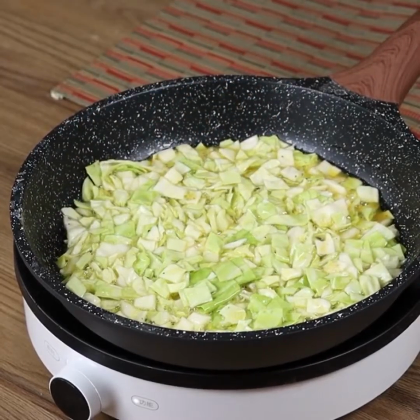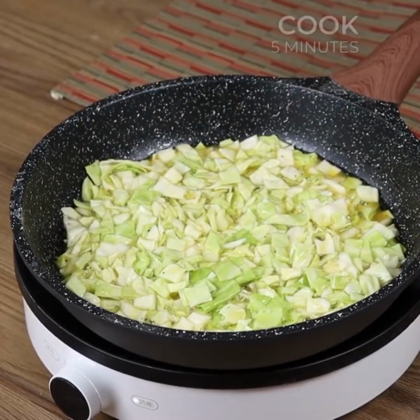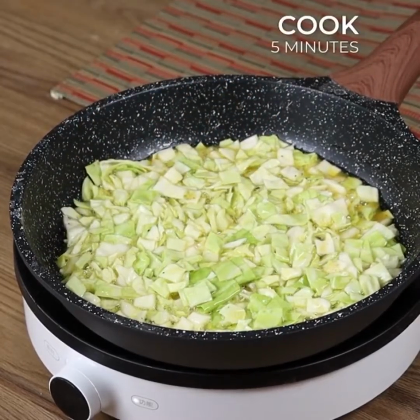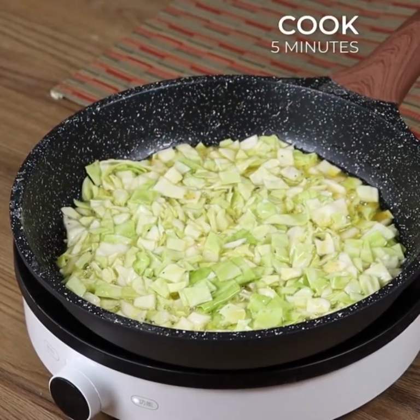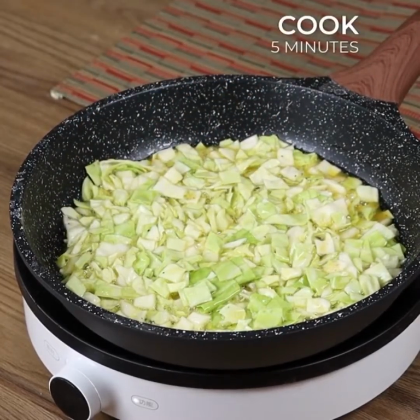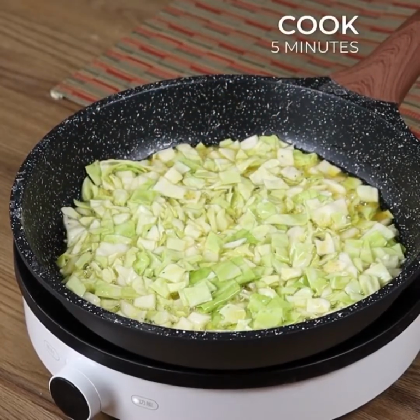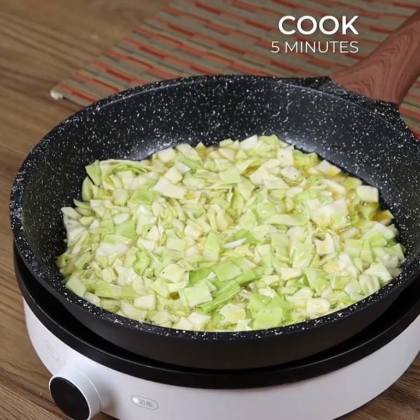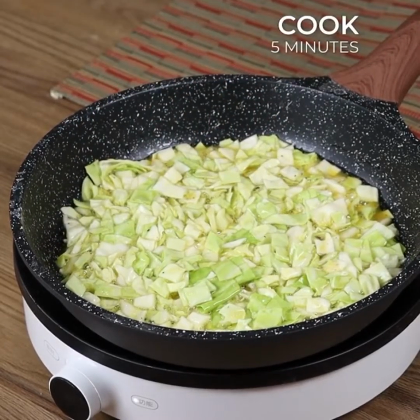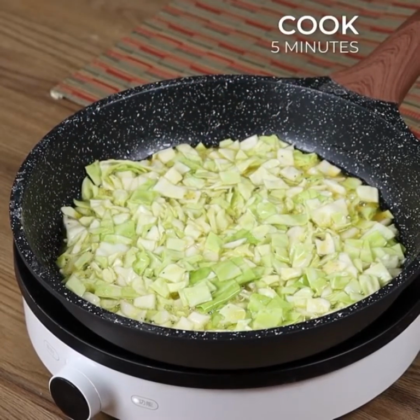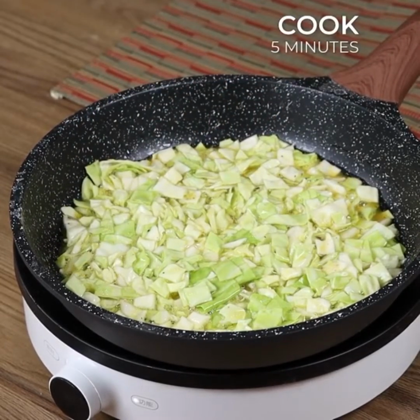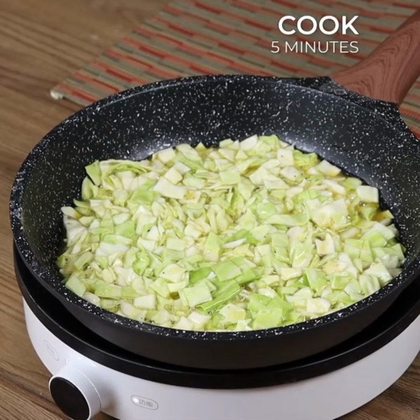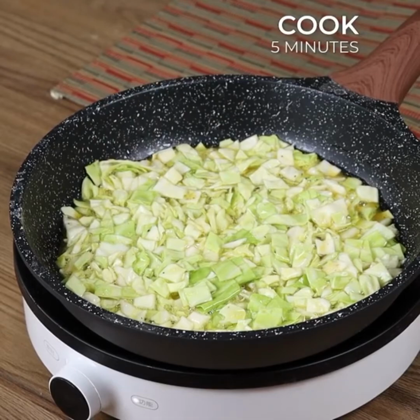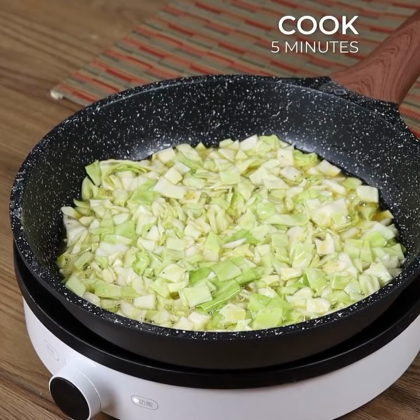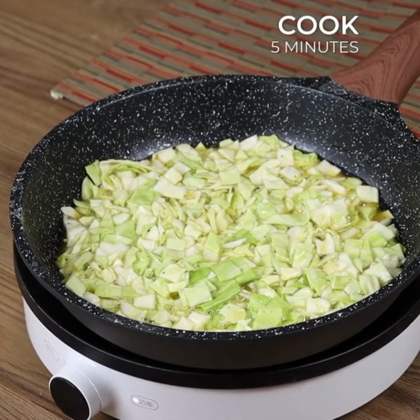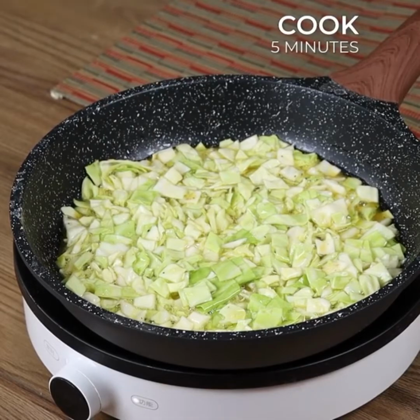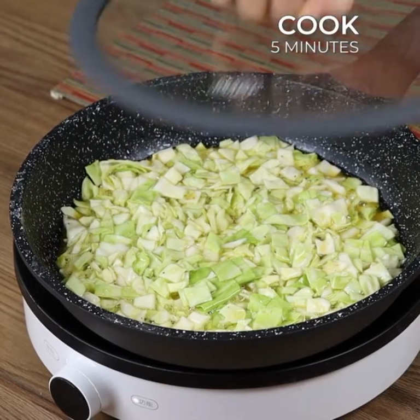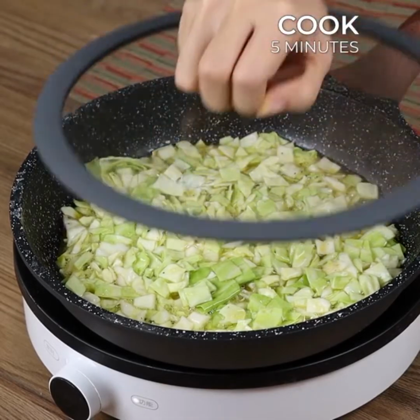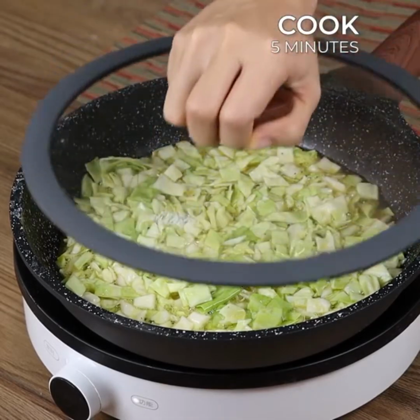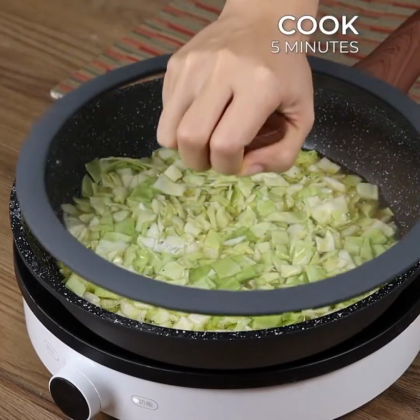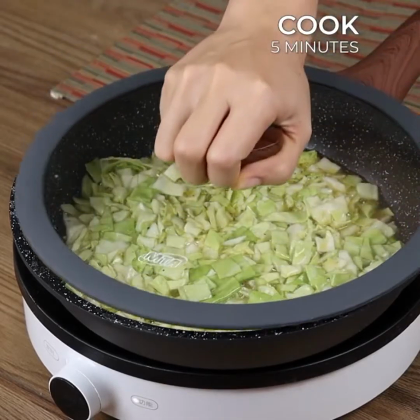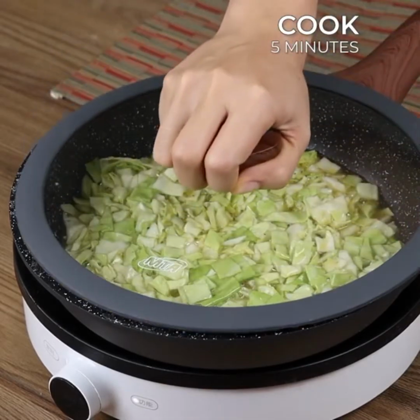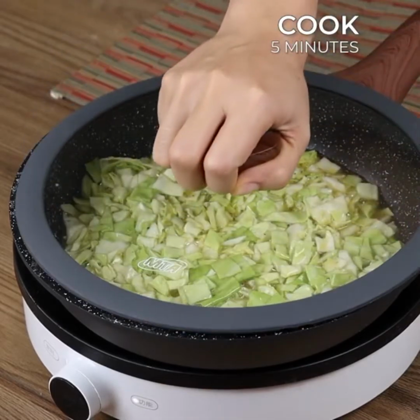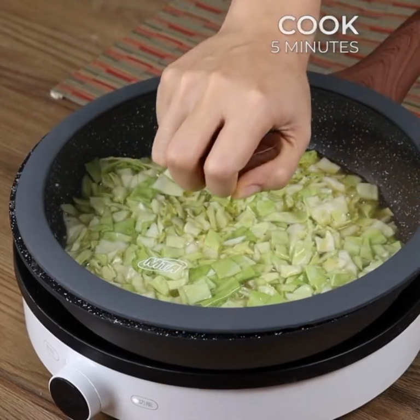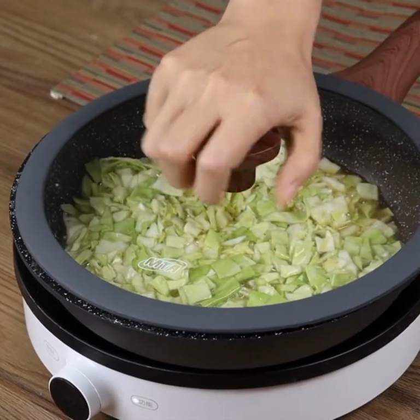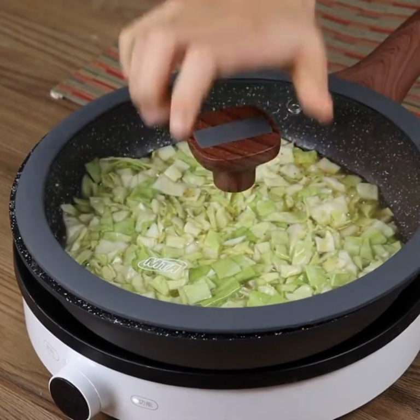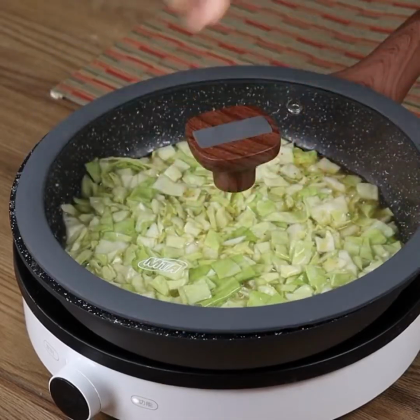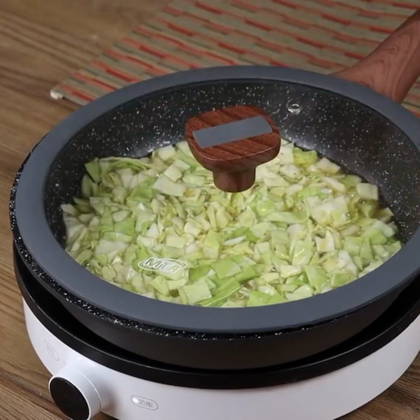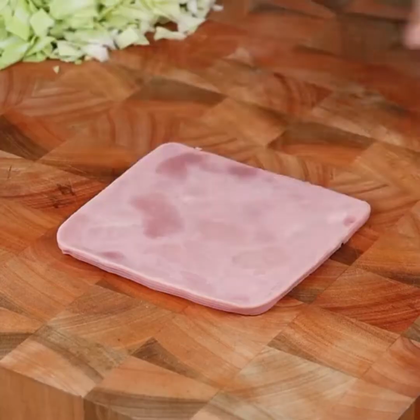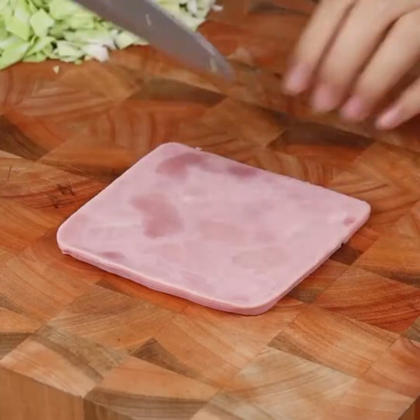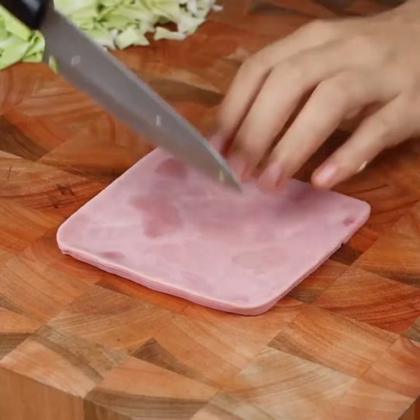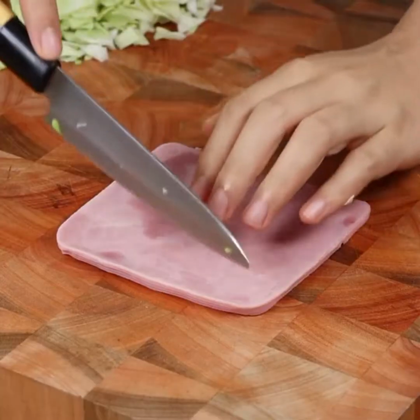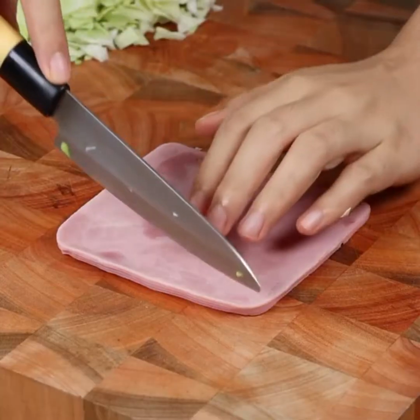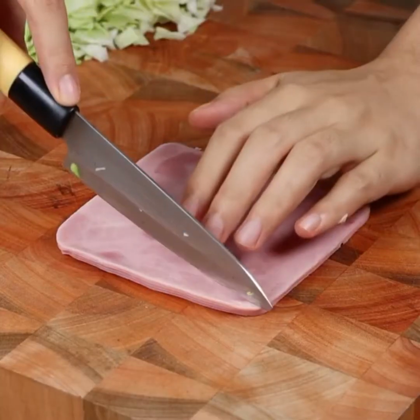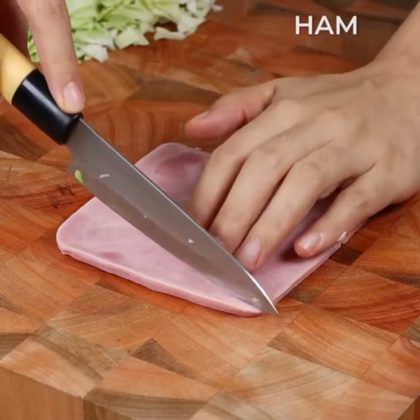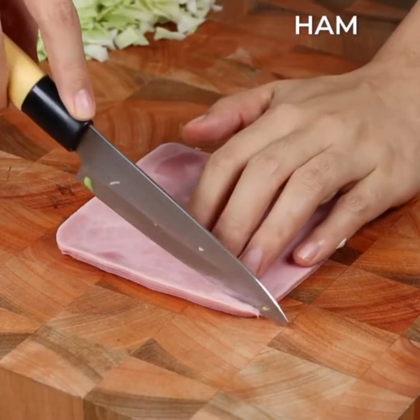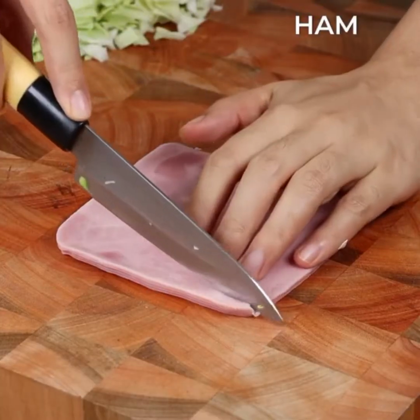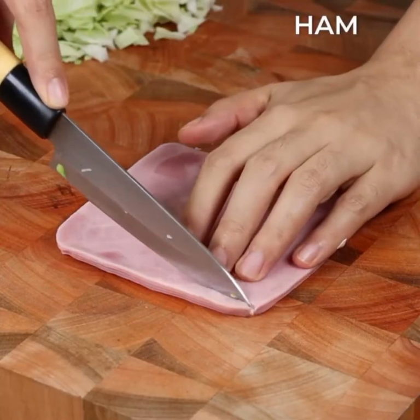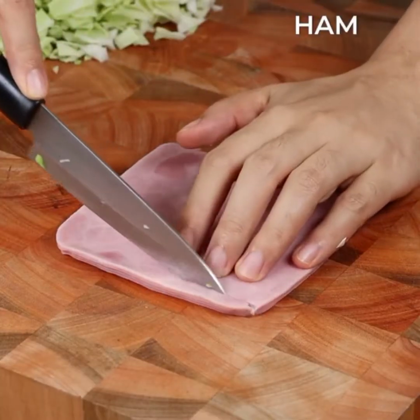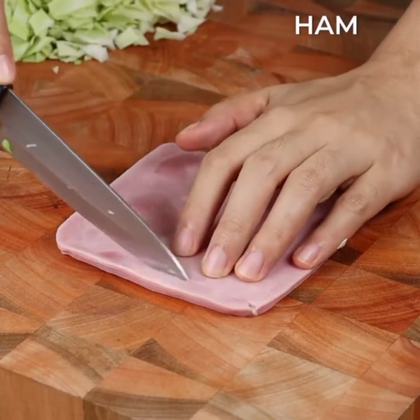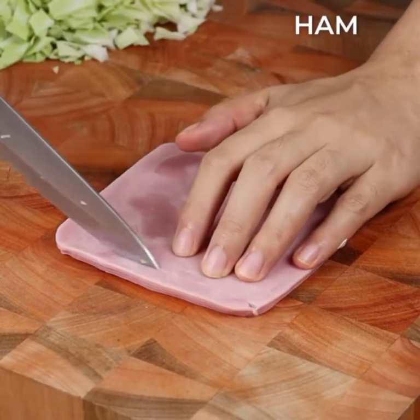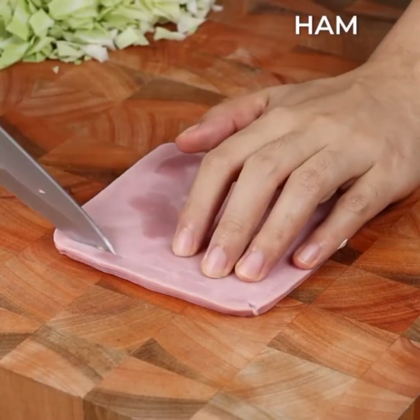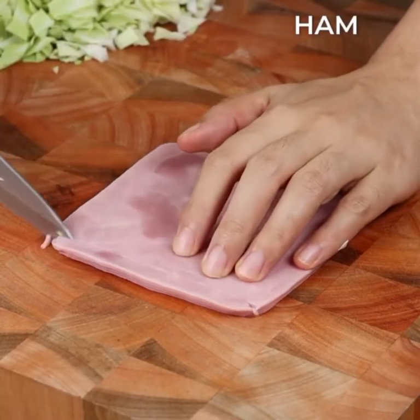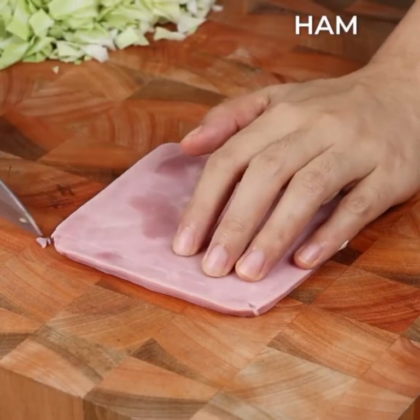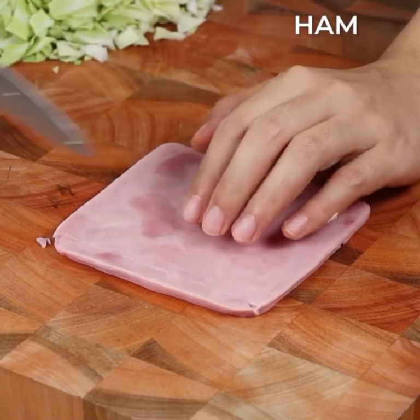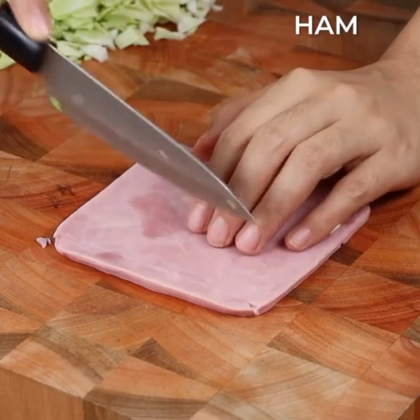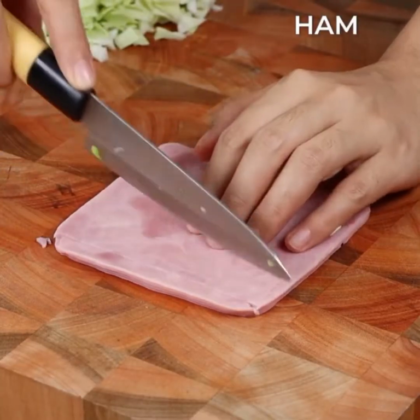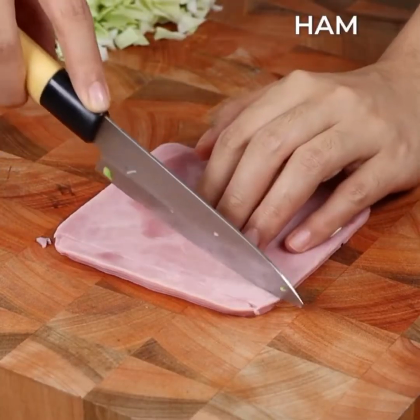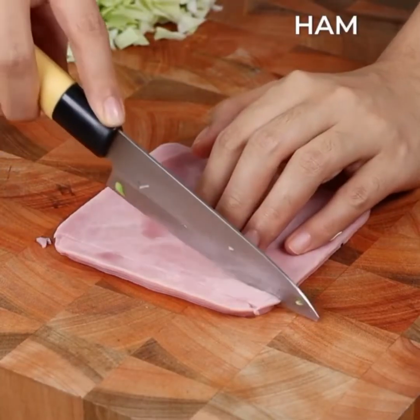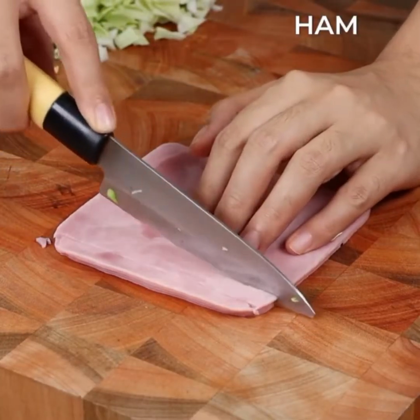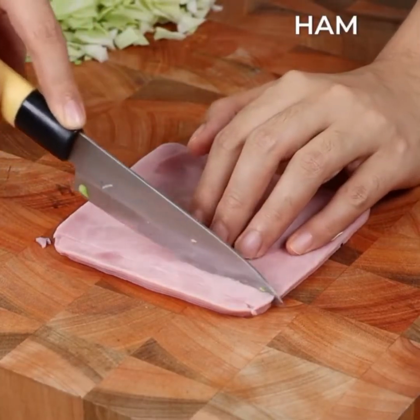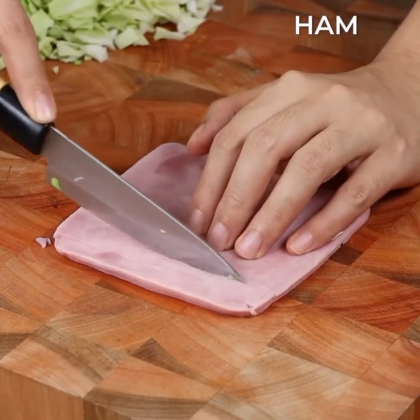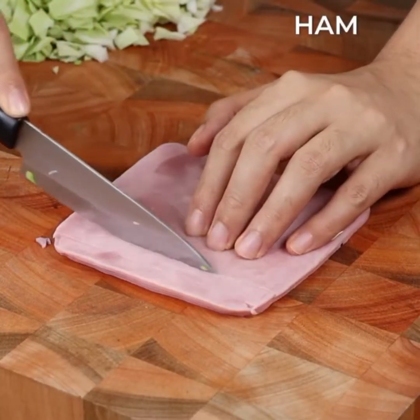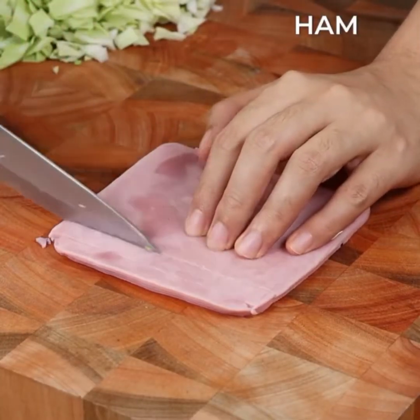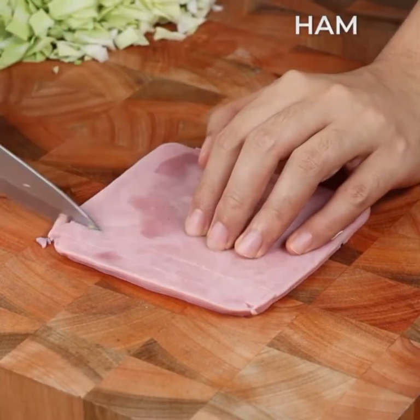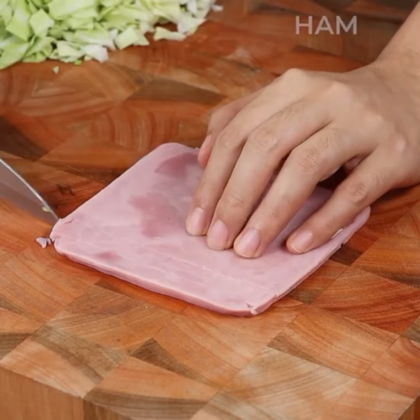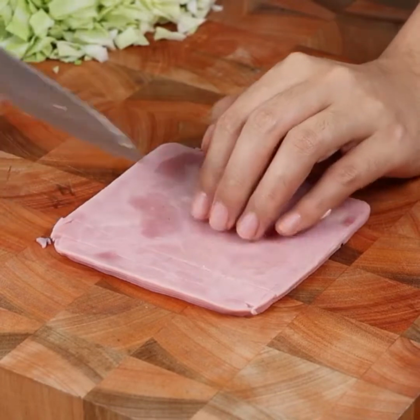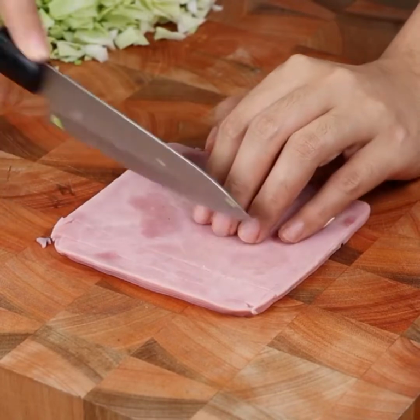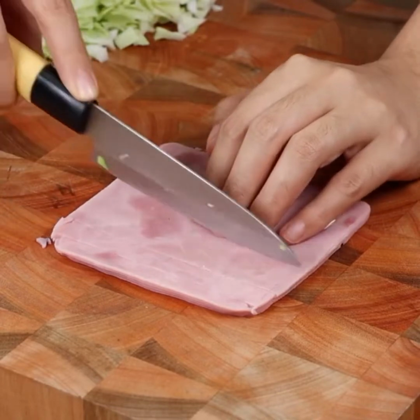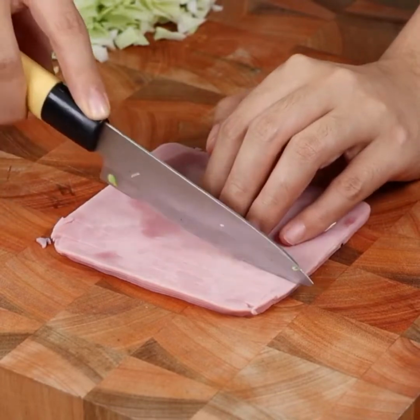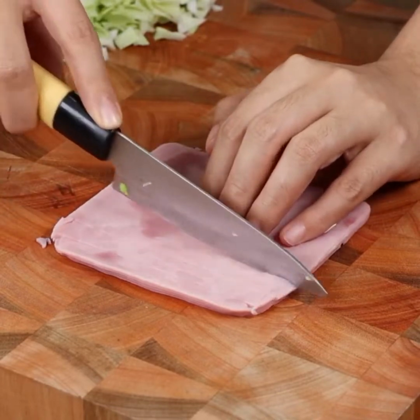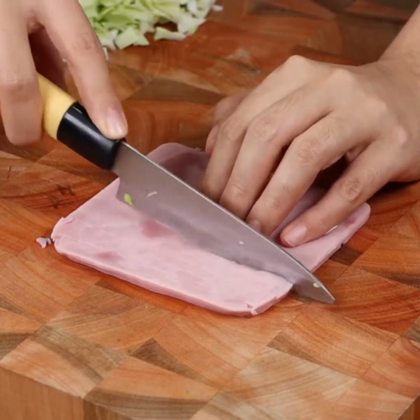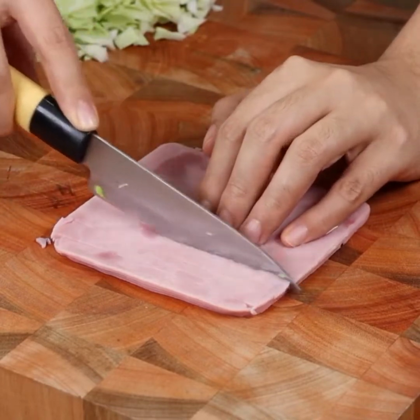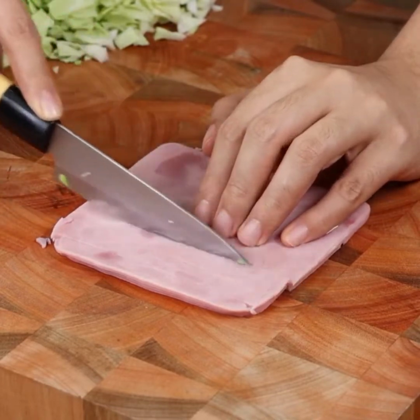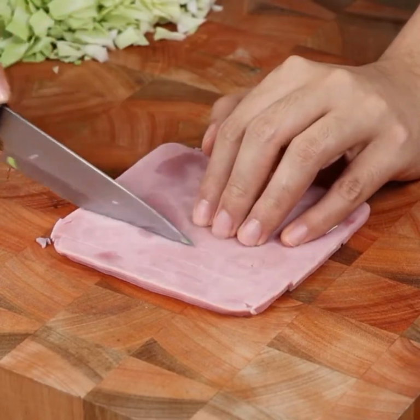Cover with a lid and let it cook for 5 minutes on medium heat. In the meantime, cut some ham slices and then cut into small strips.